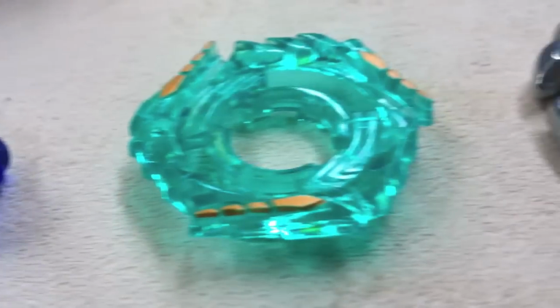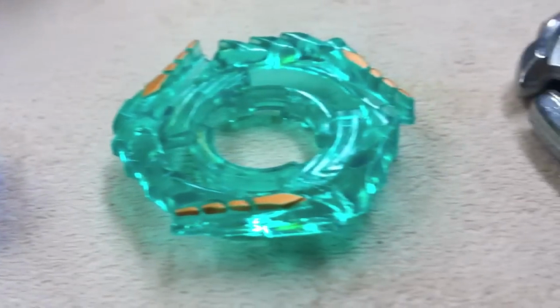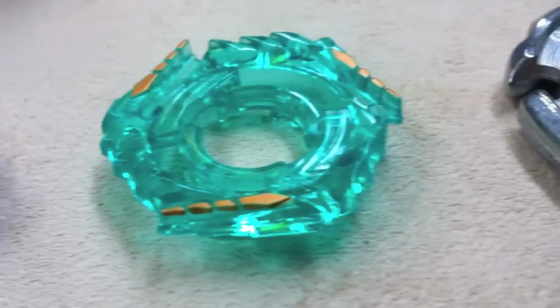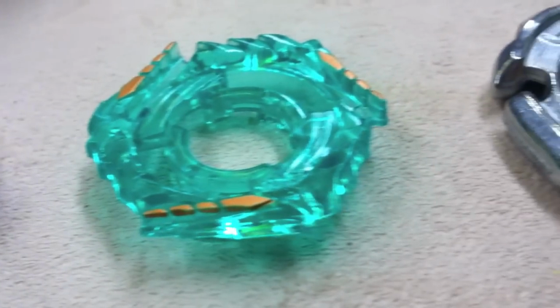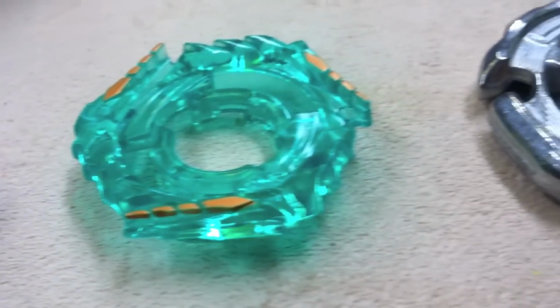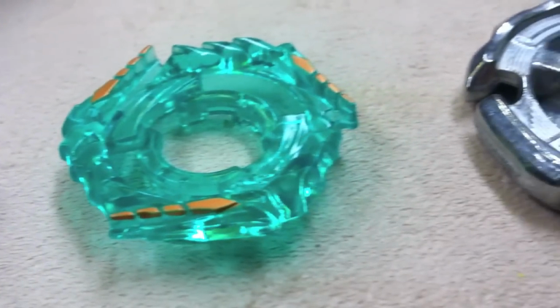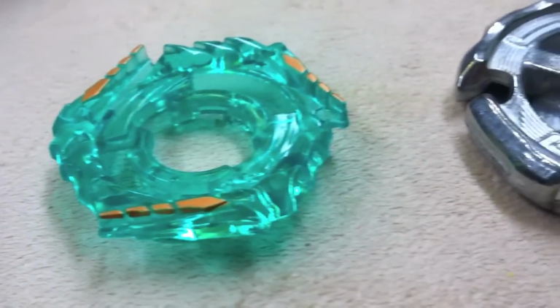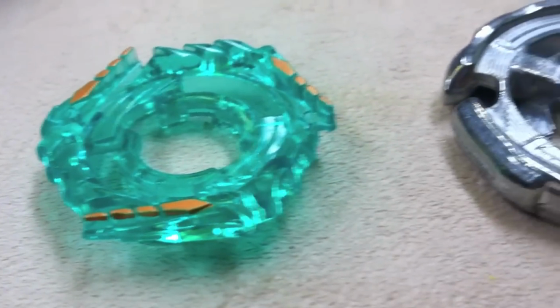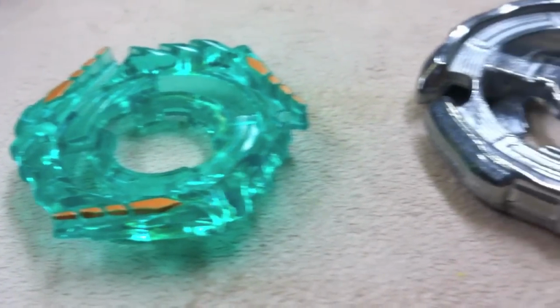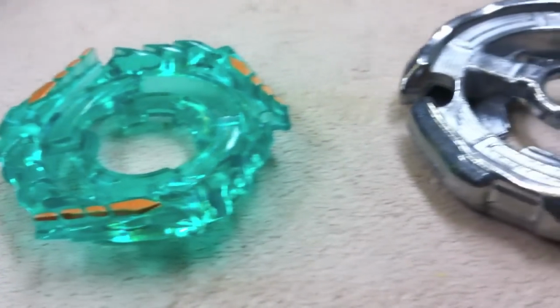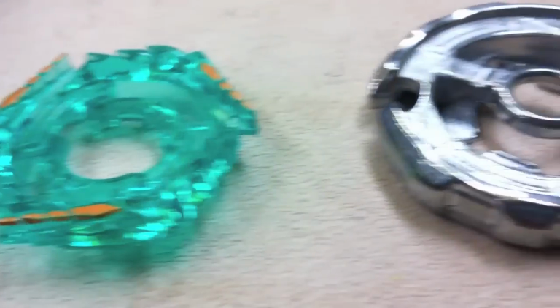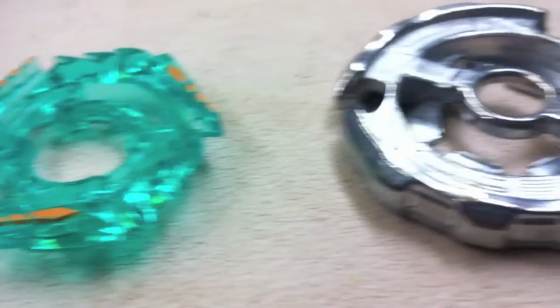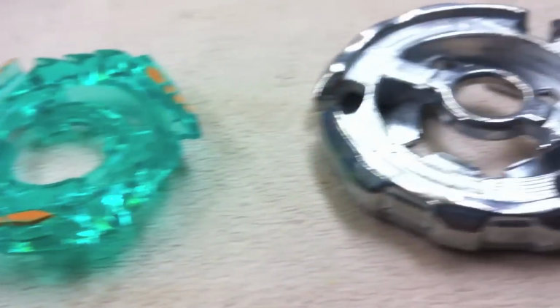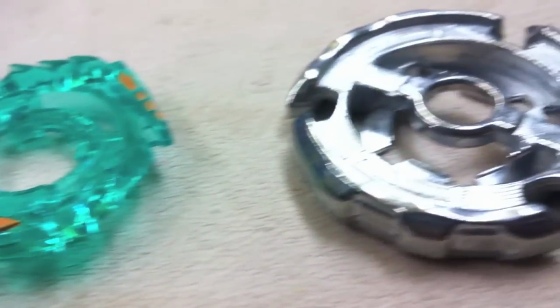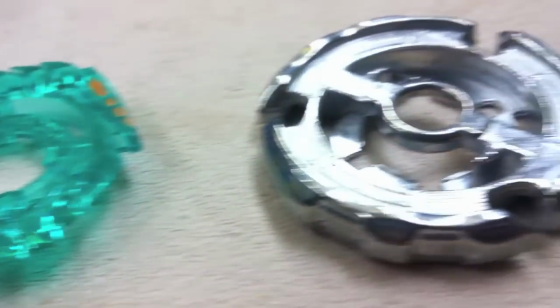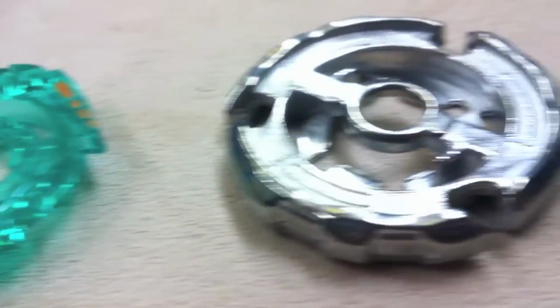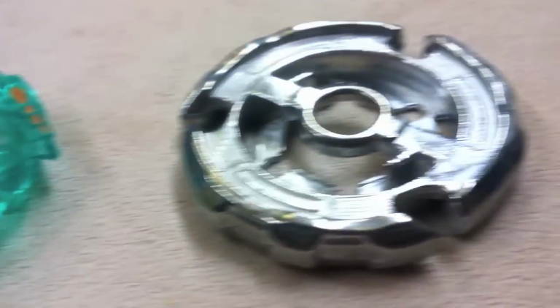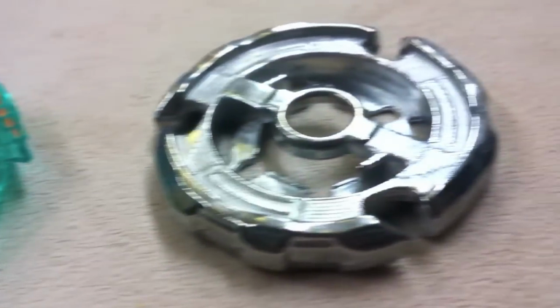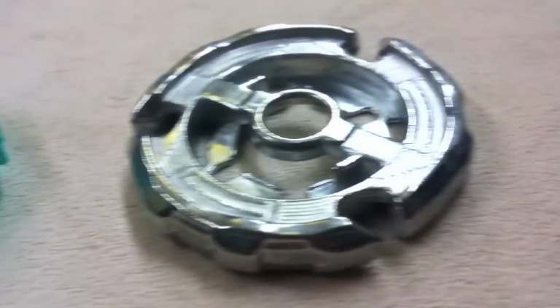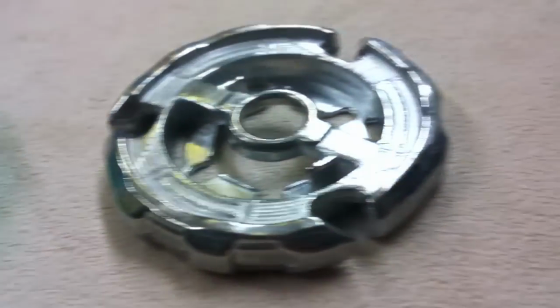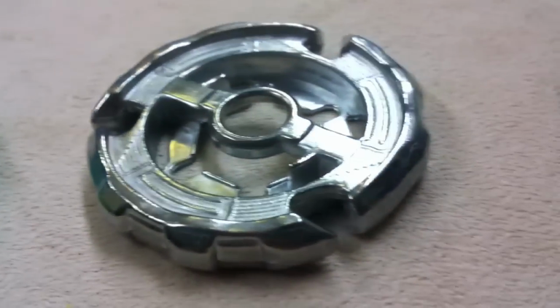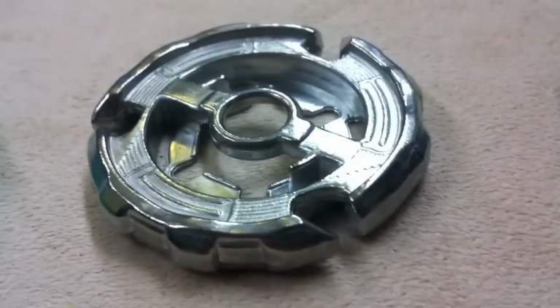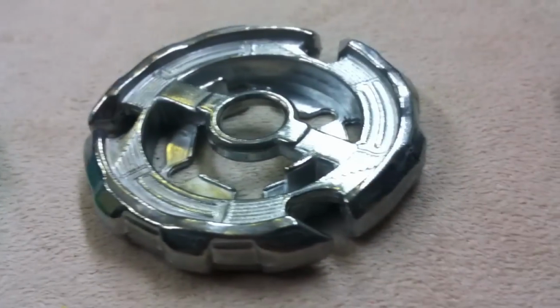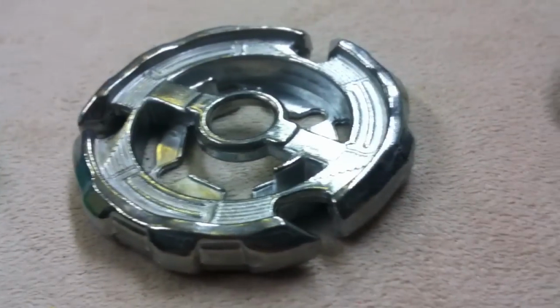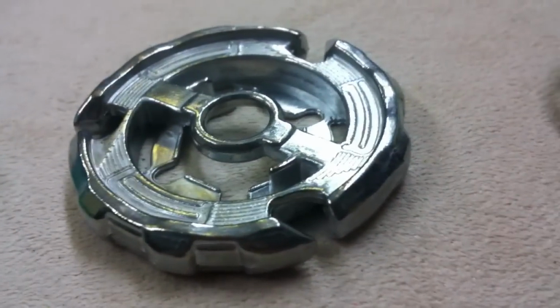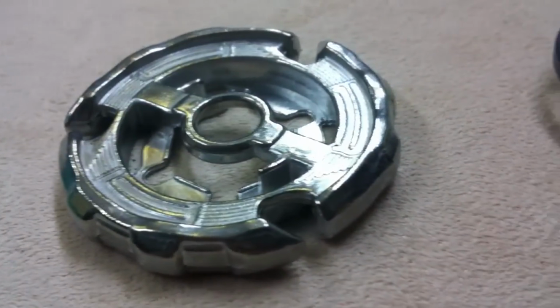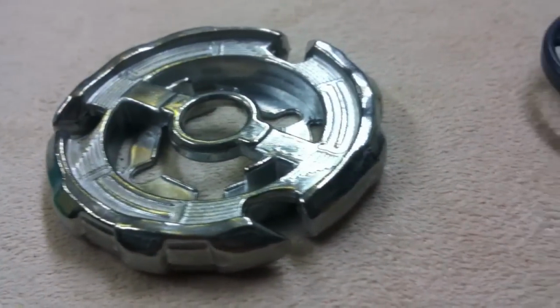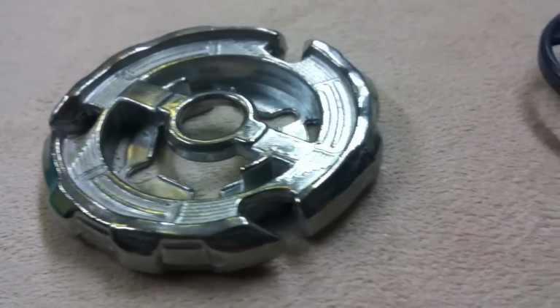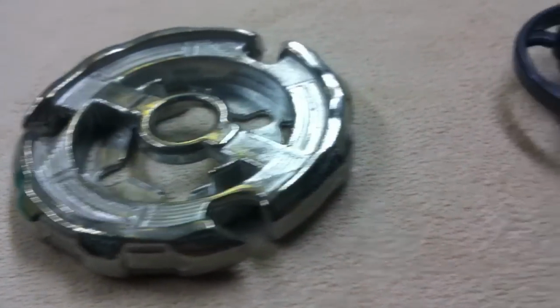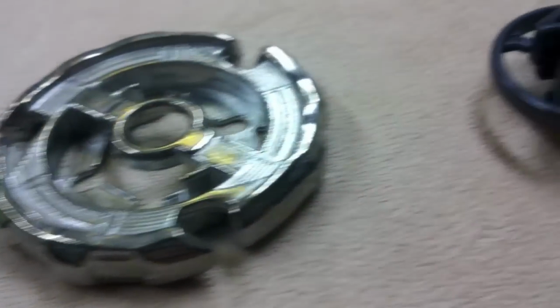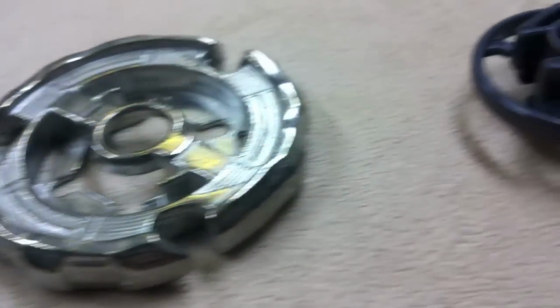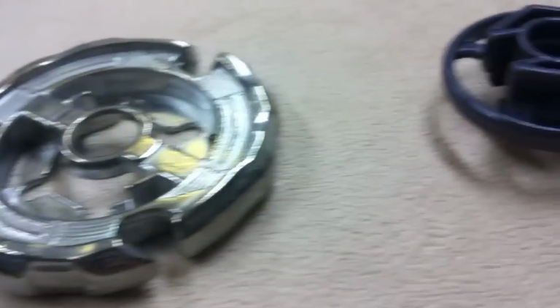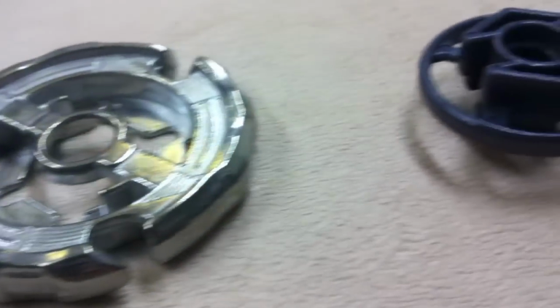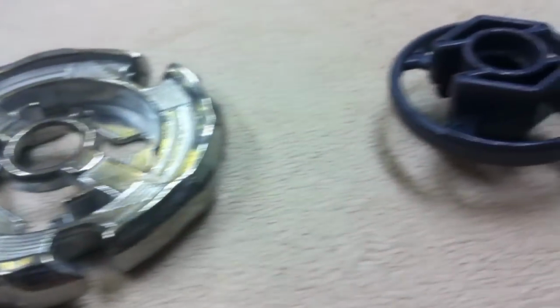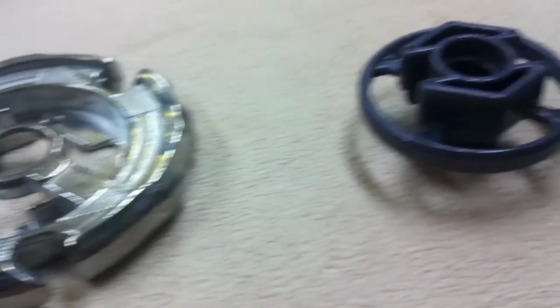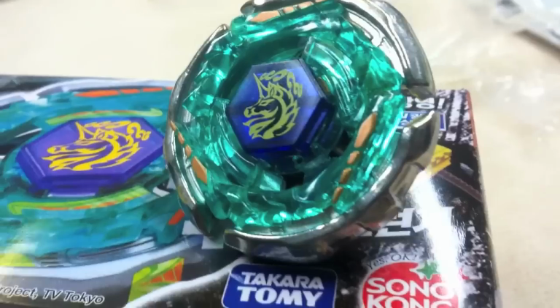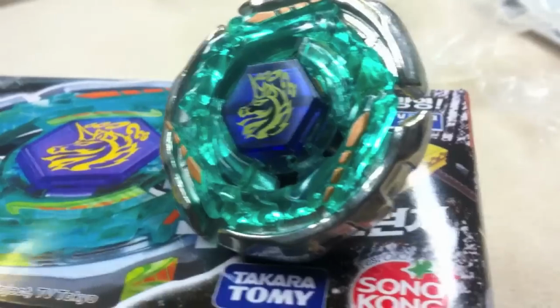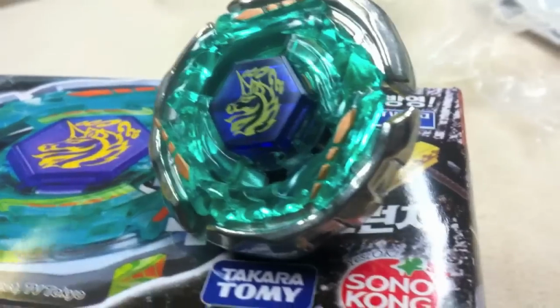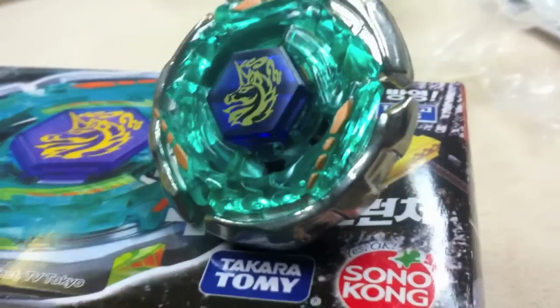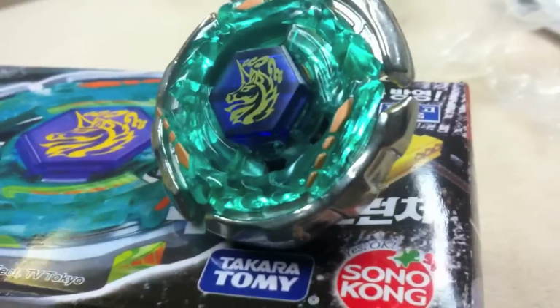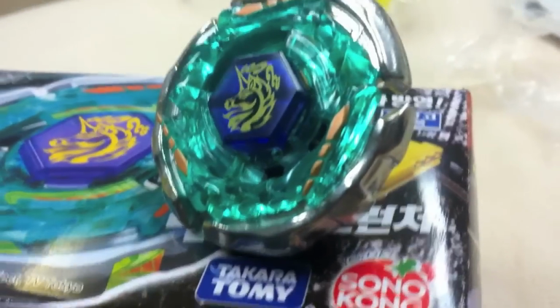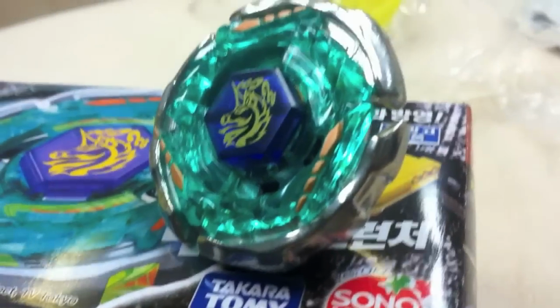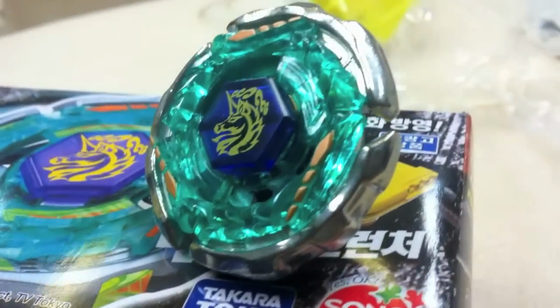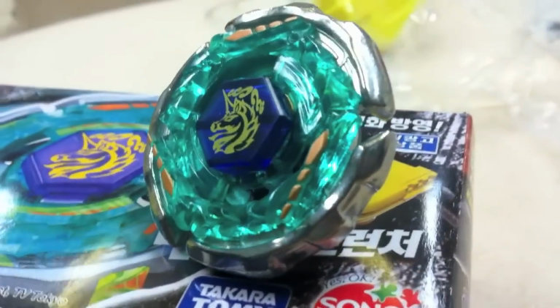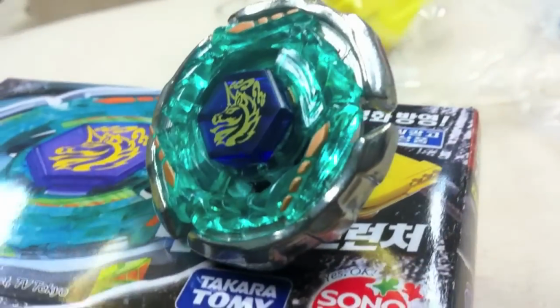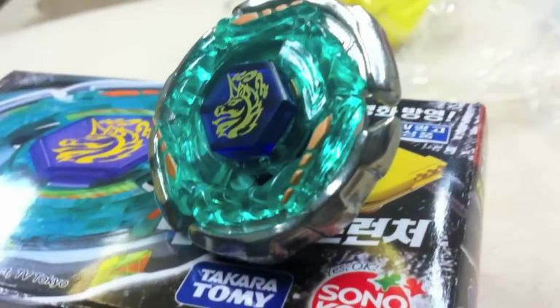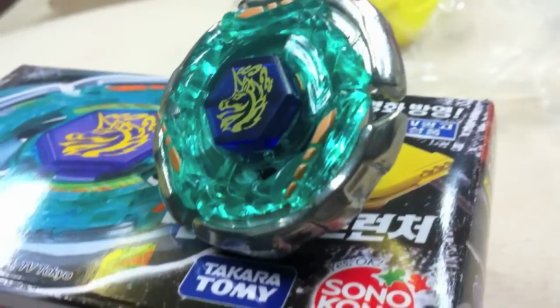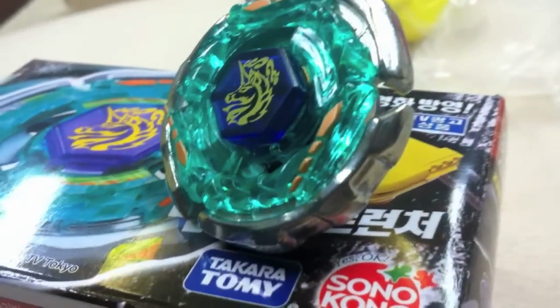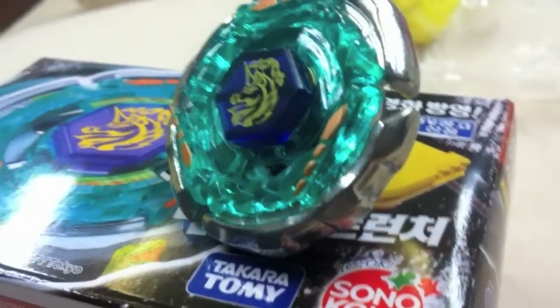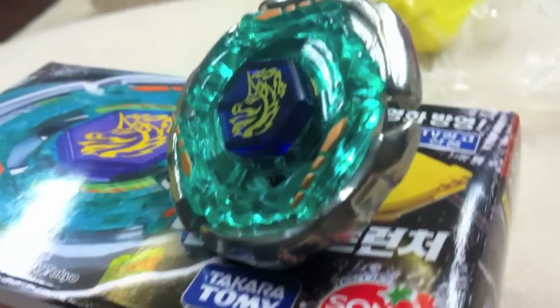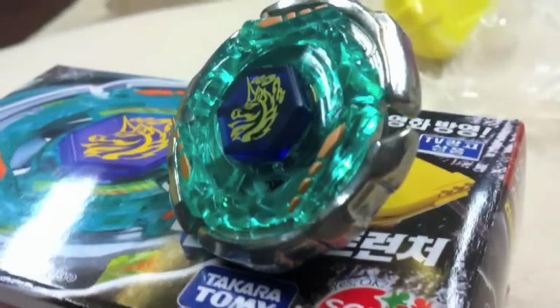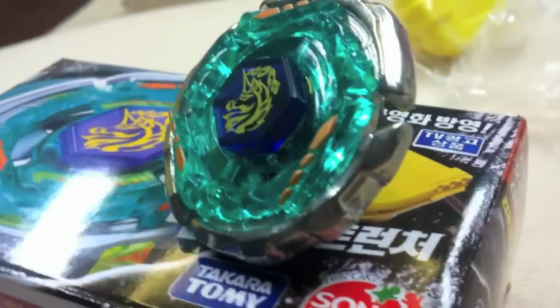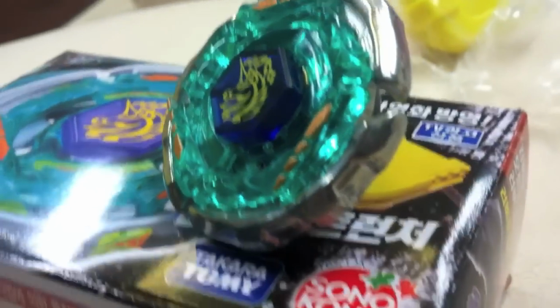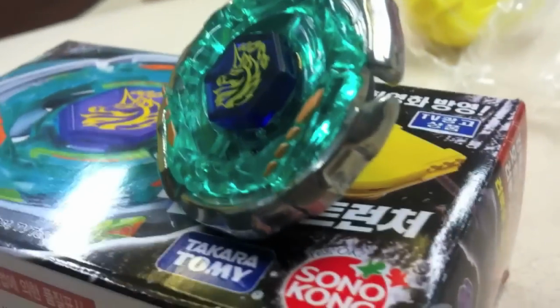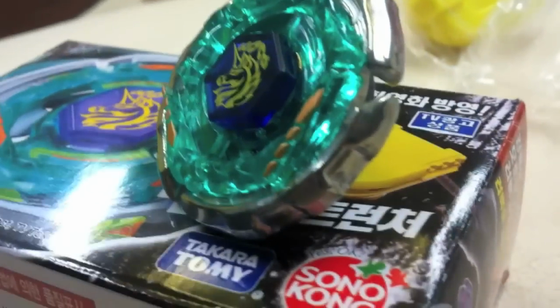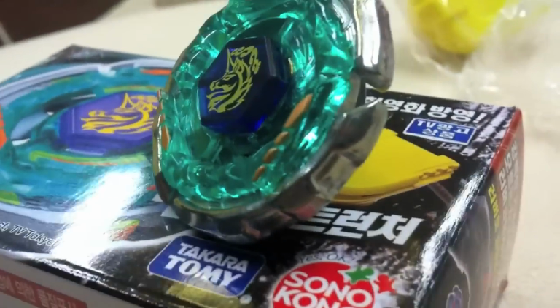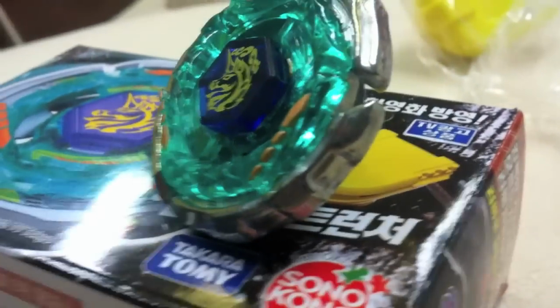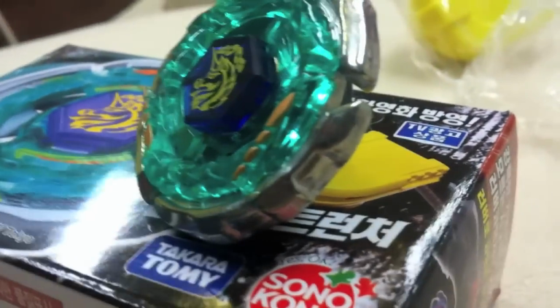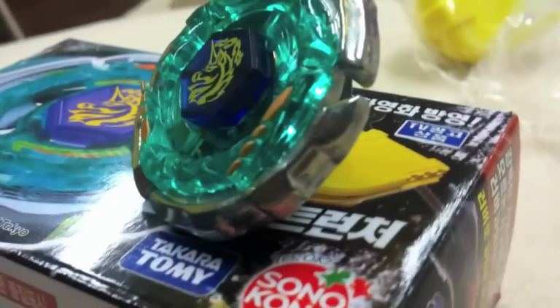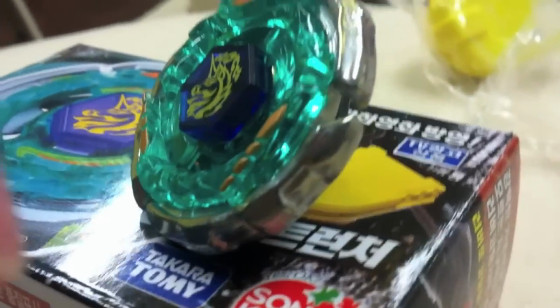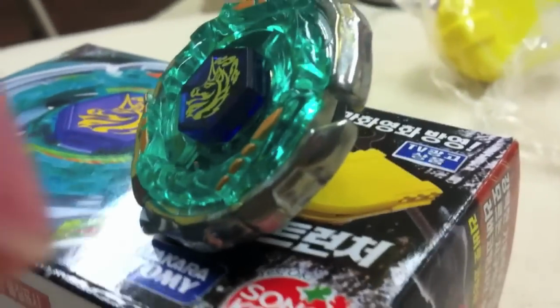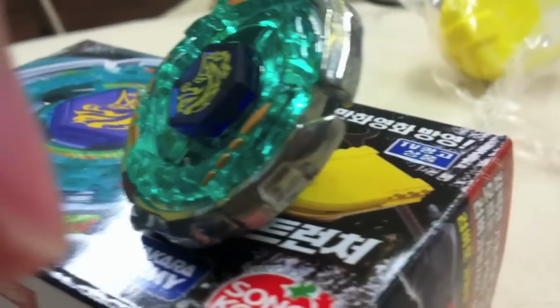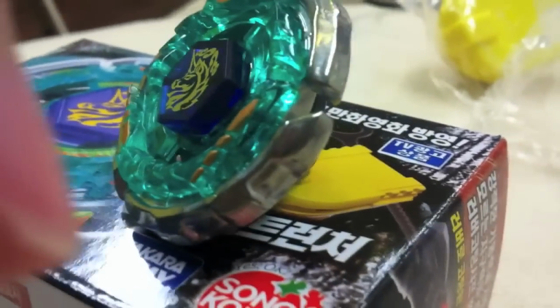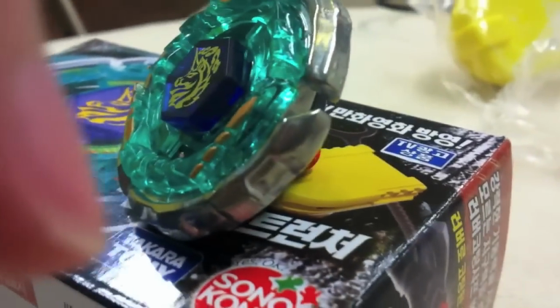He's from the second season, he's one of the new main characters. Ray Unicorno — he's from the second season, and he has a pretty unique tip.